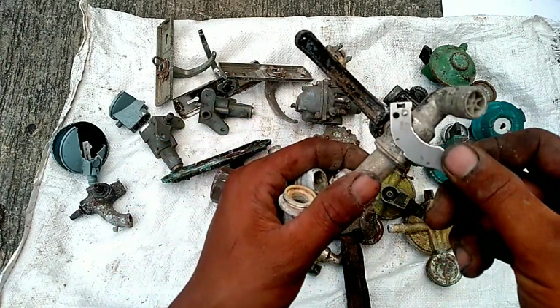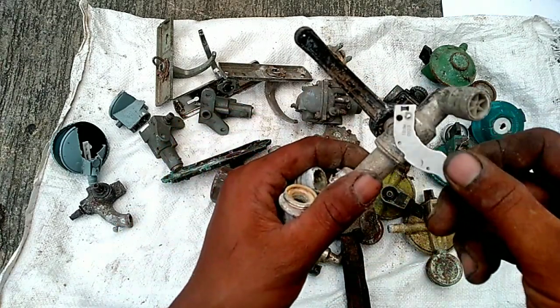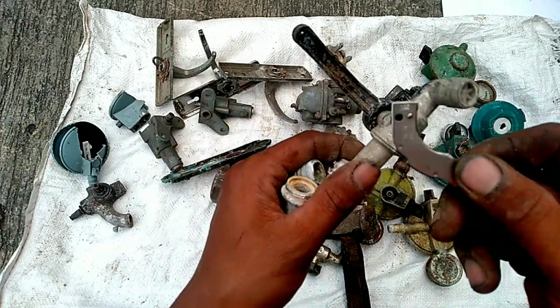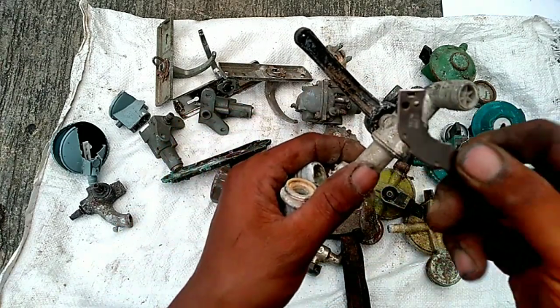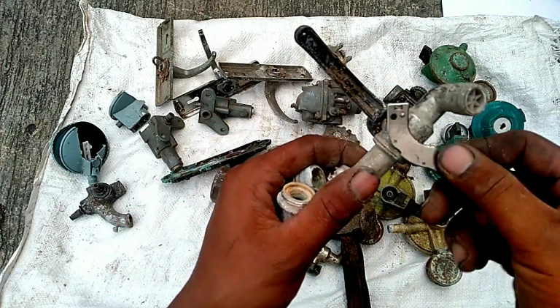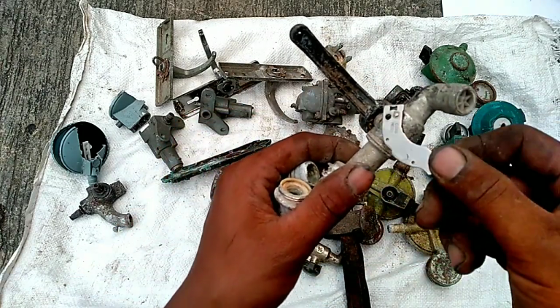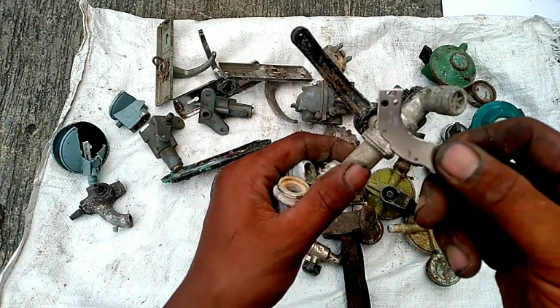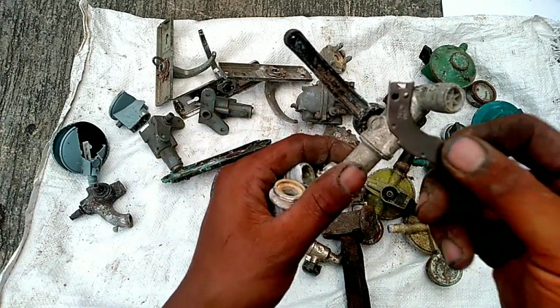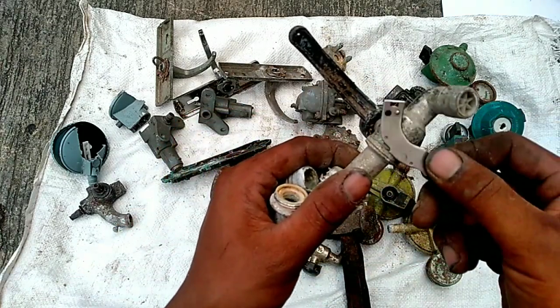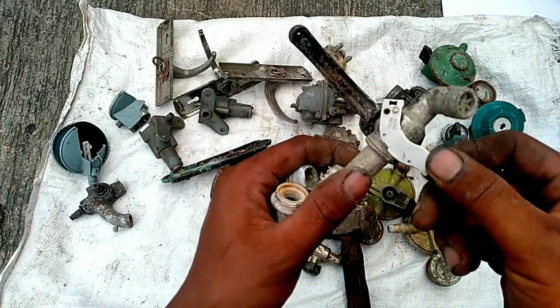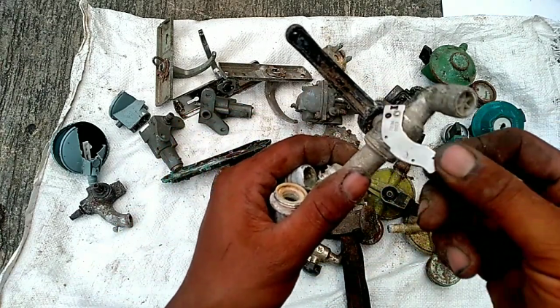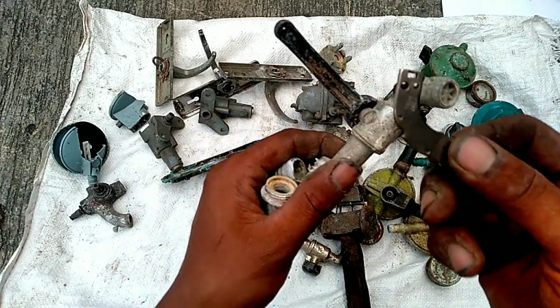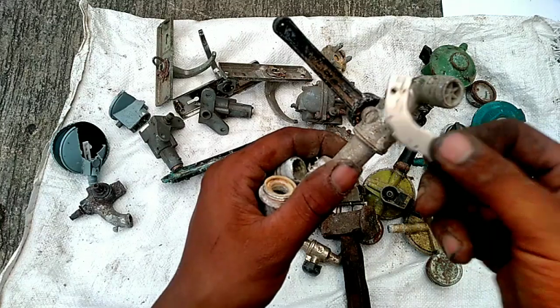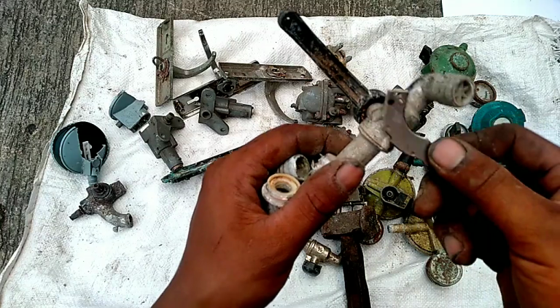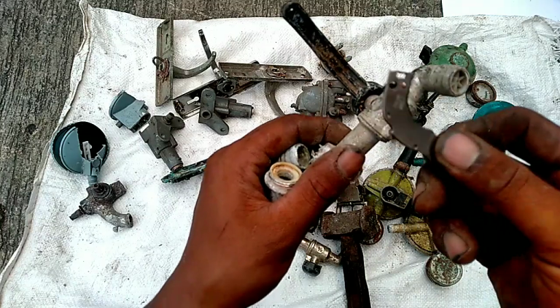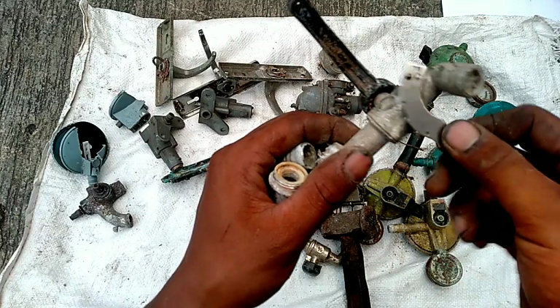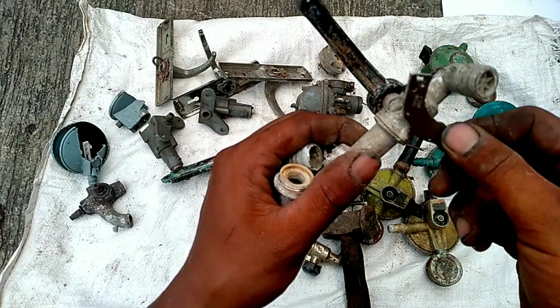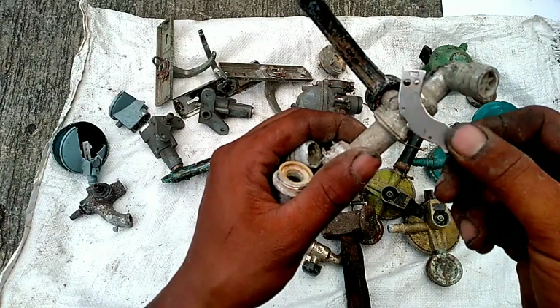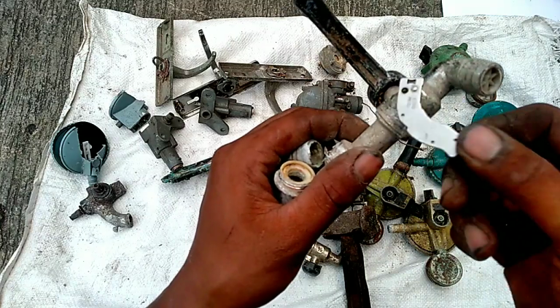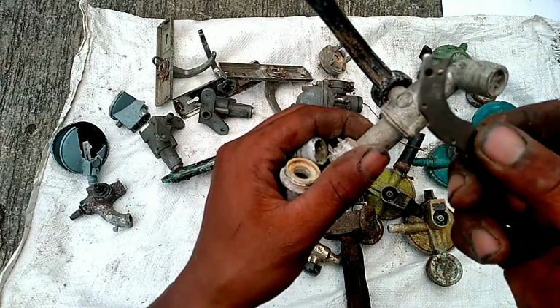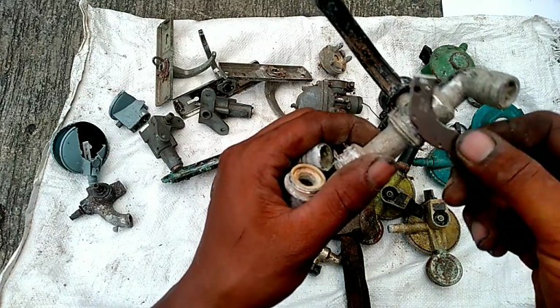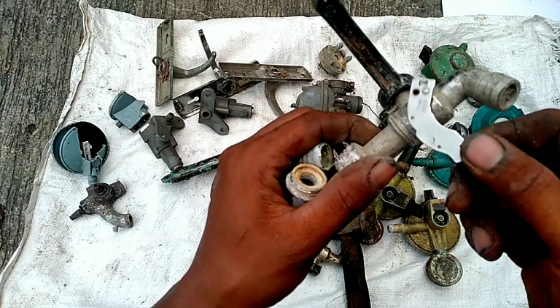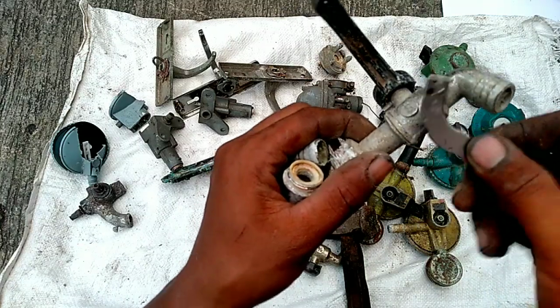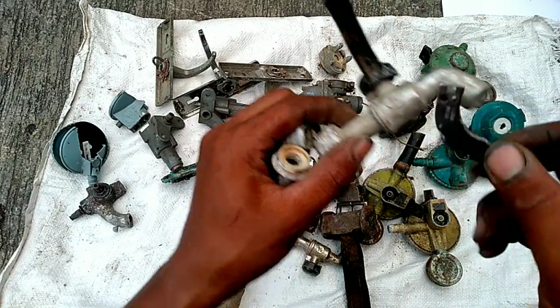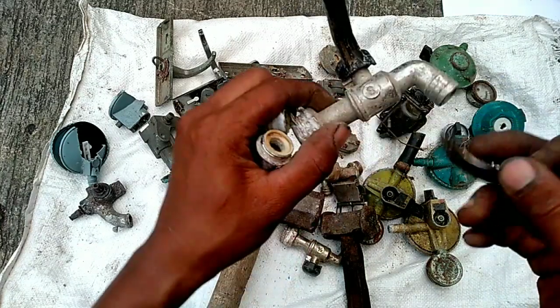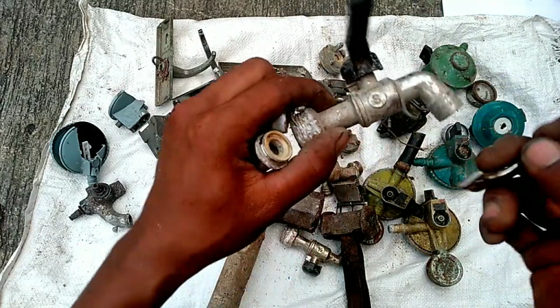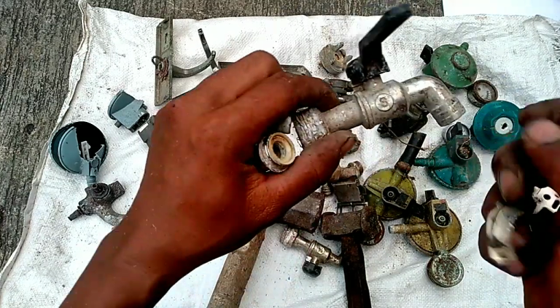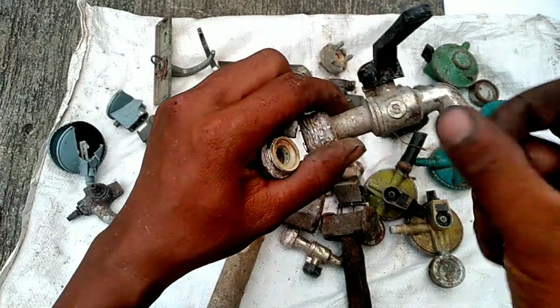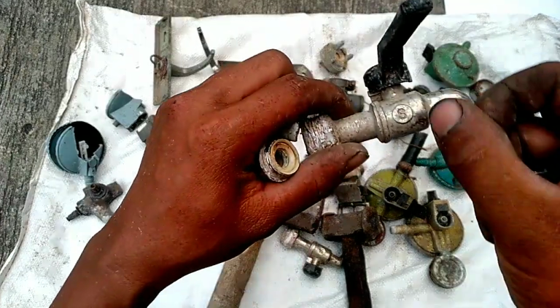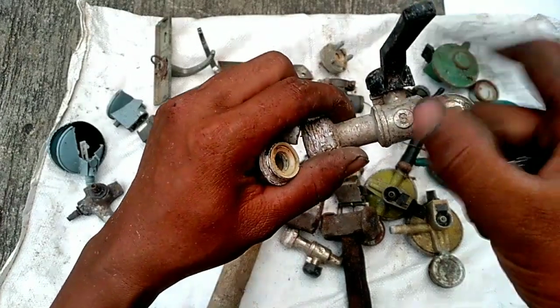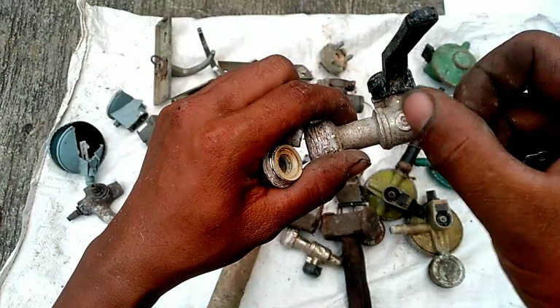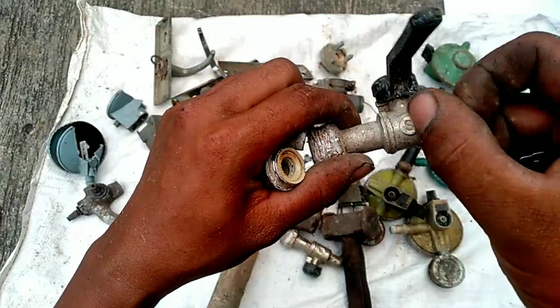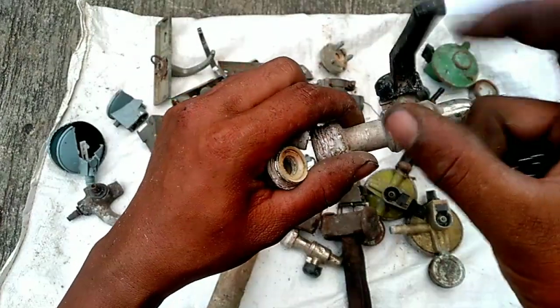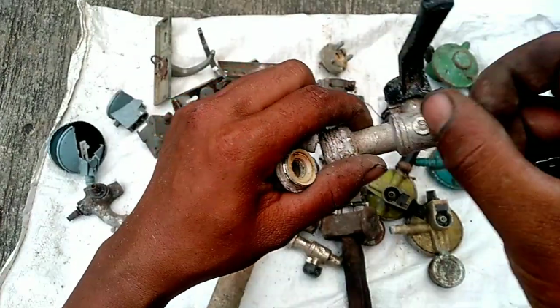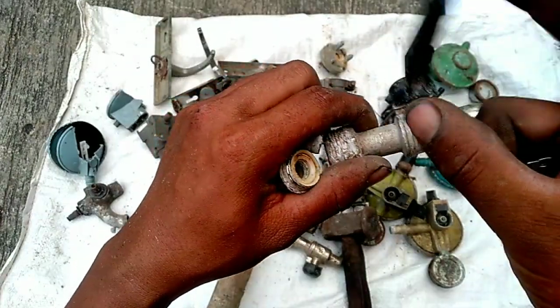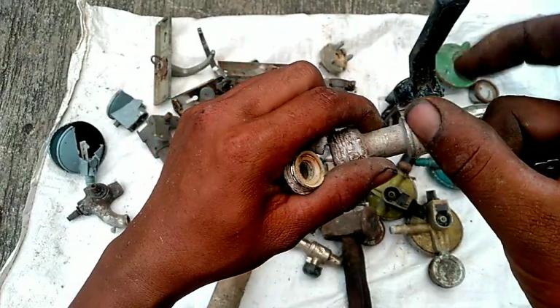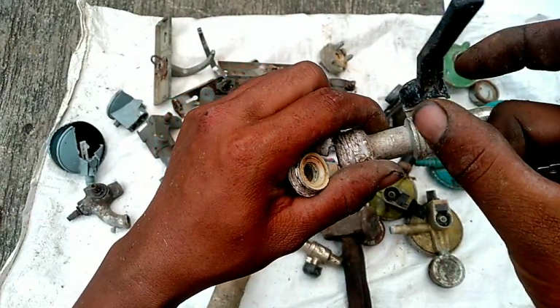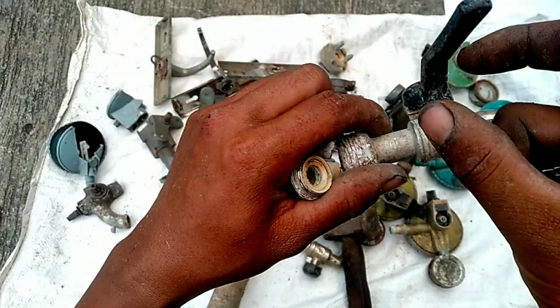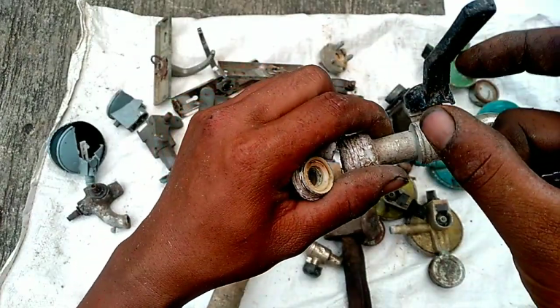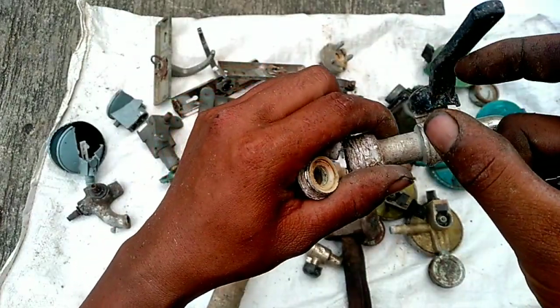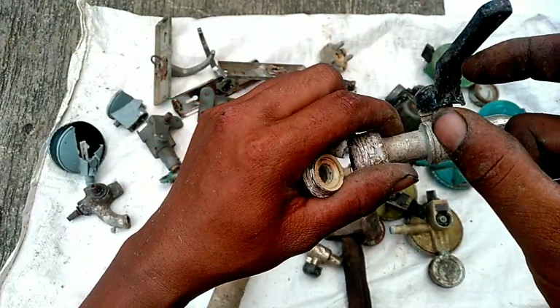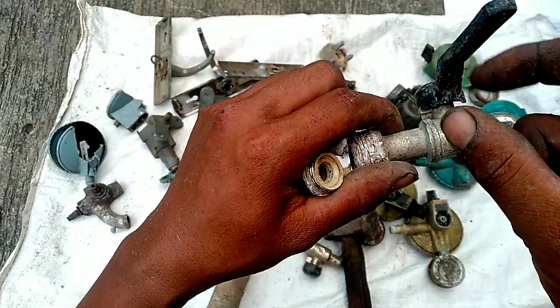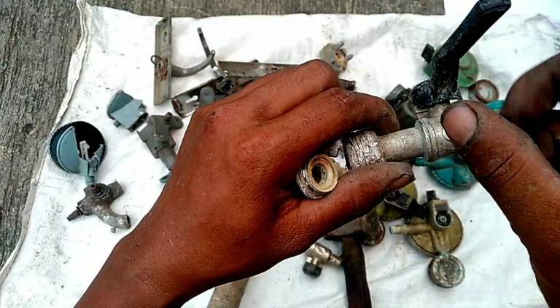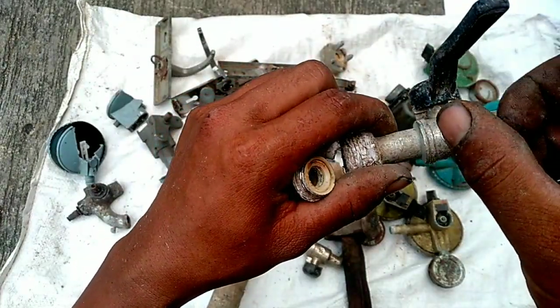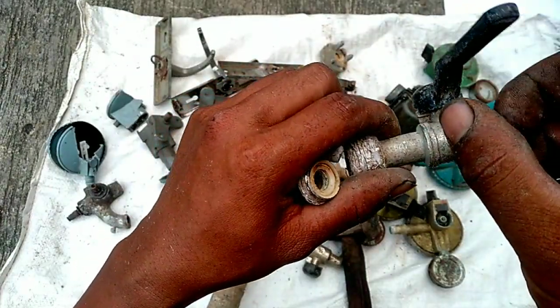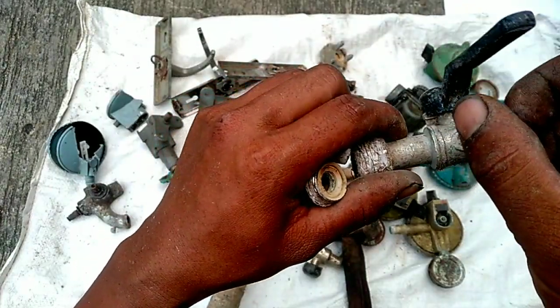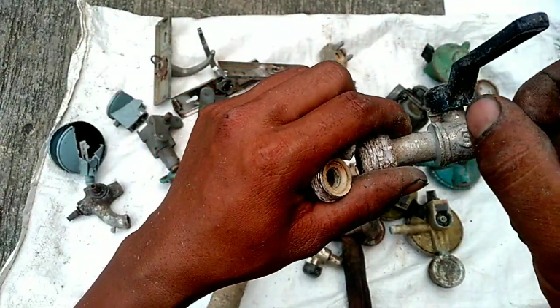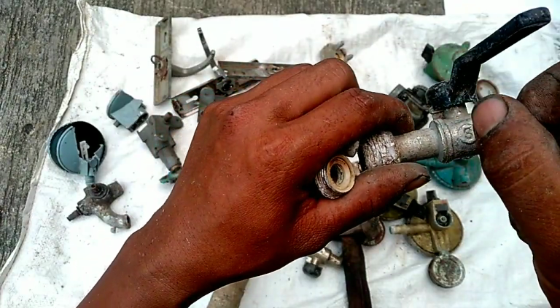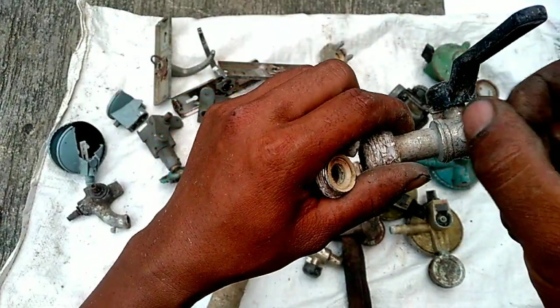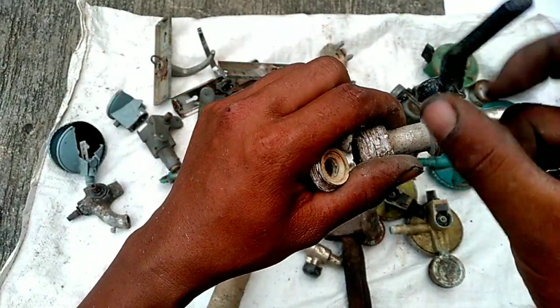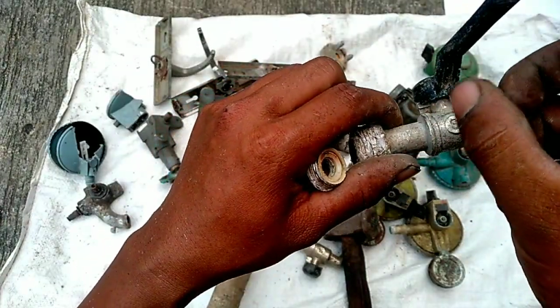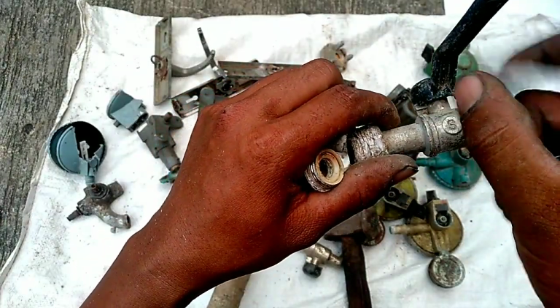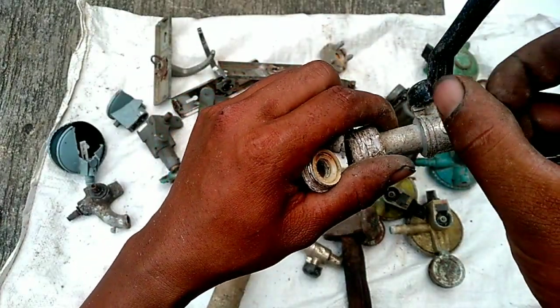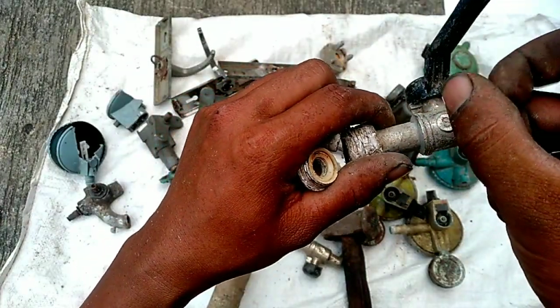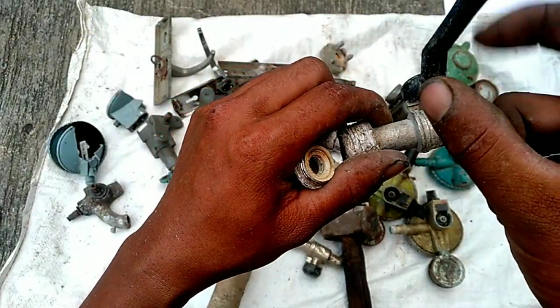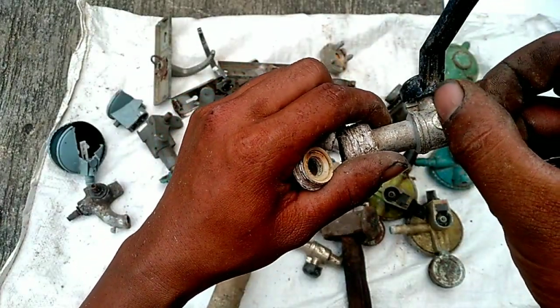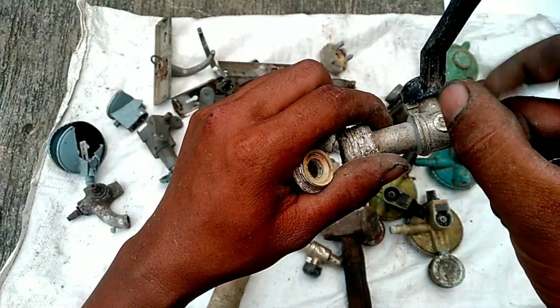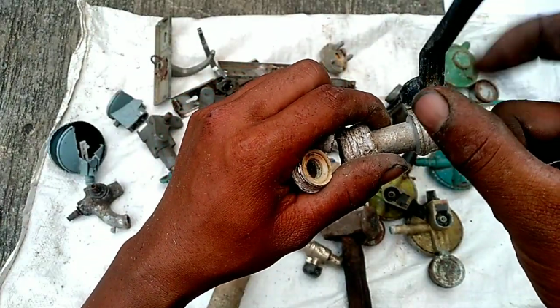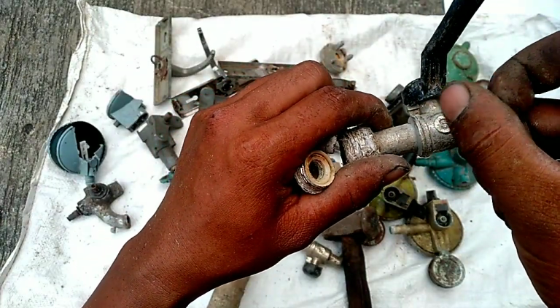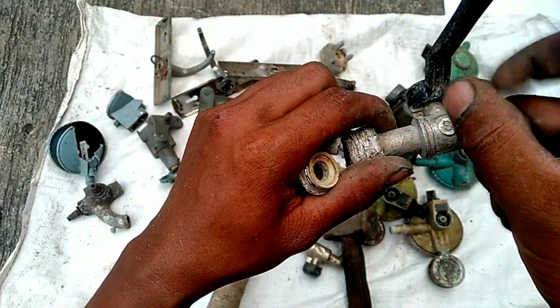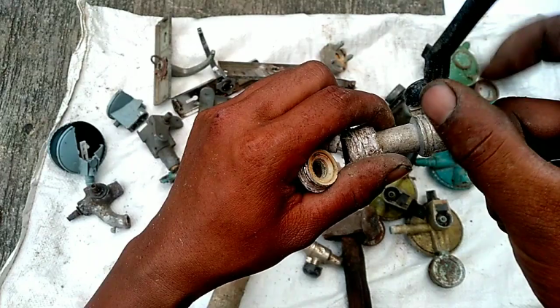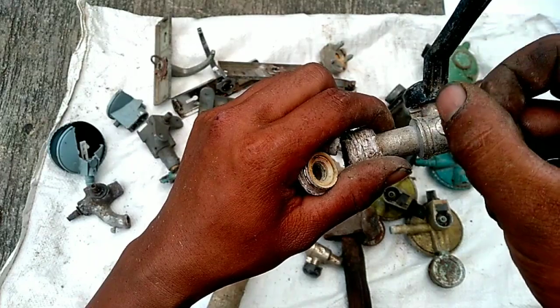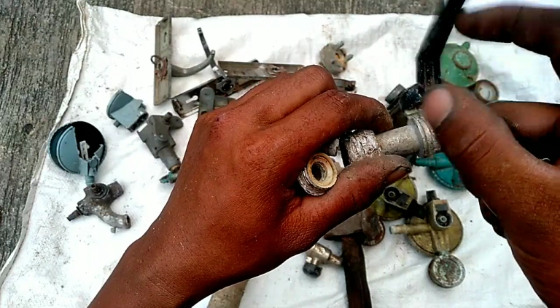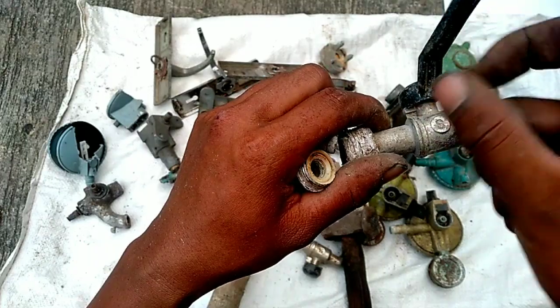Ini dalamnya ada besinya. Gagangnya ini aluminium.